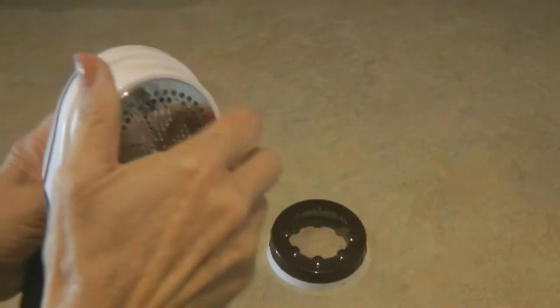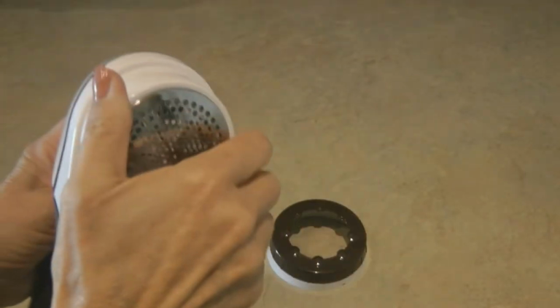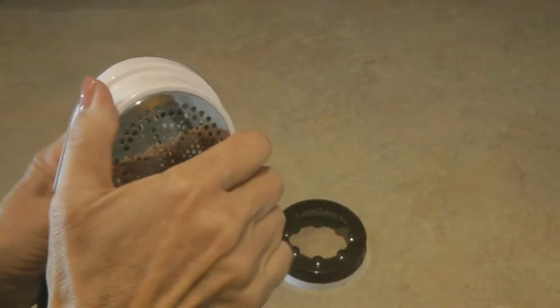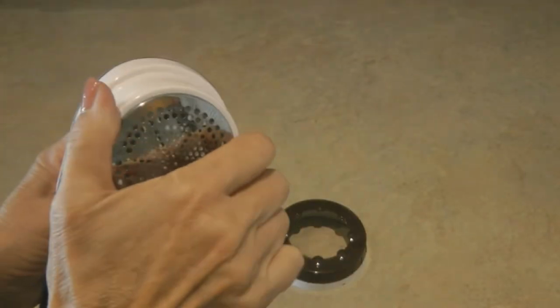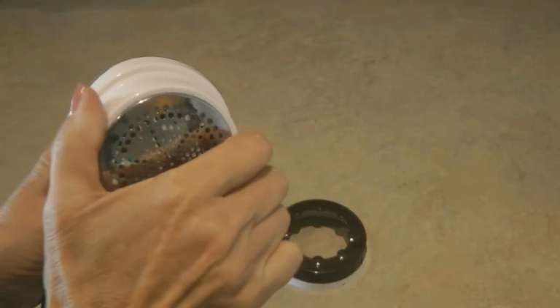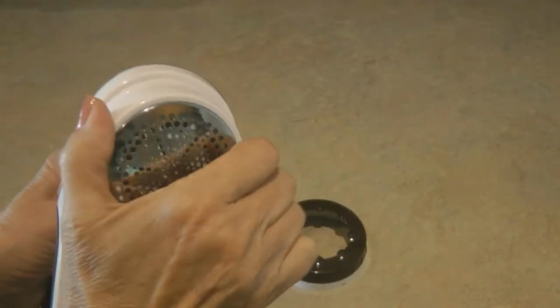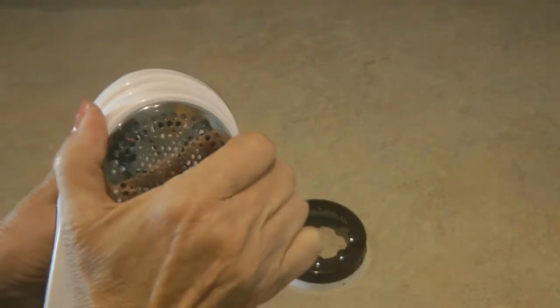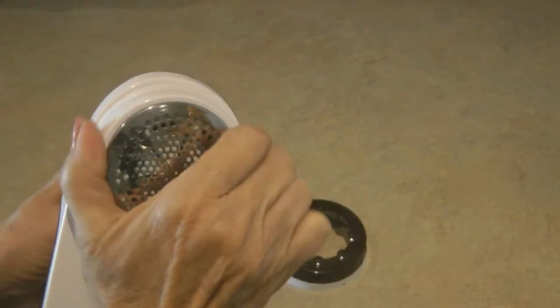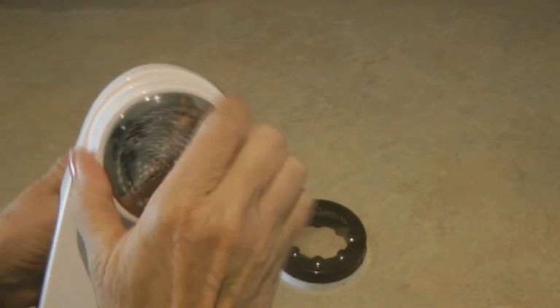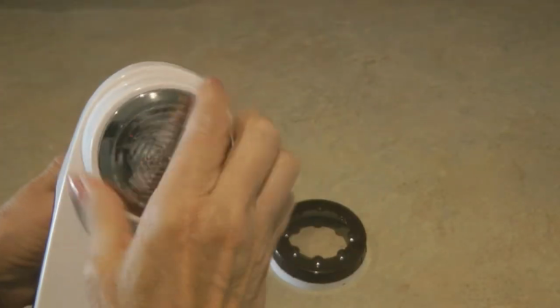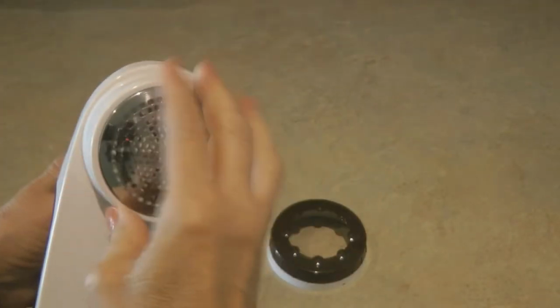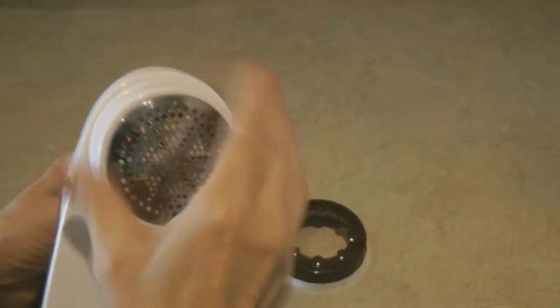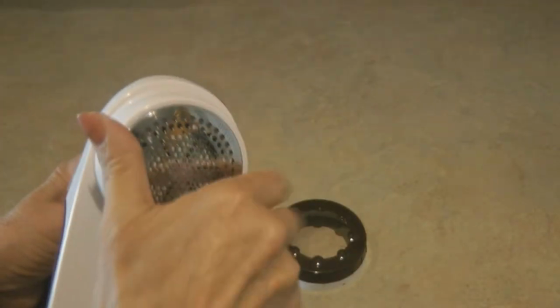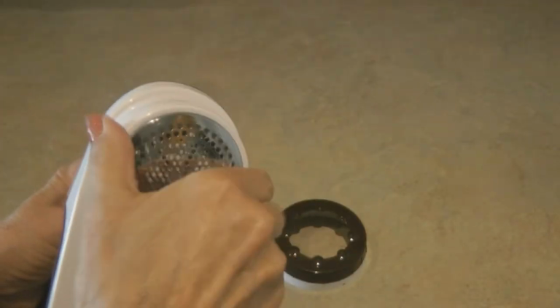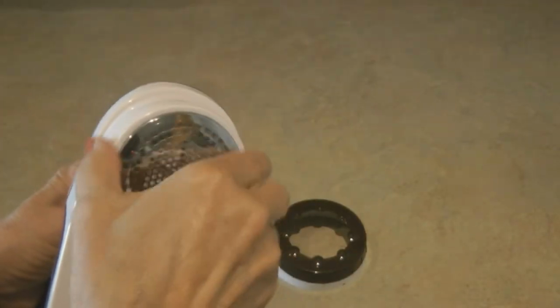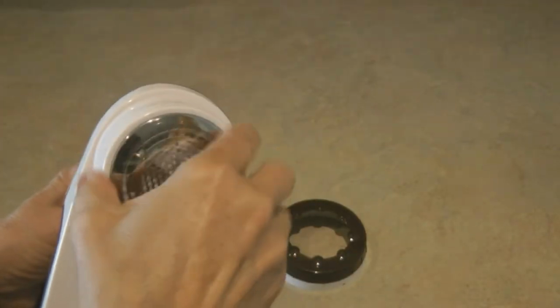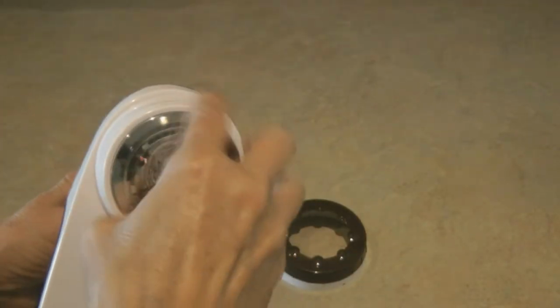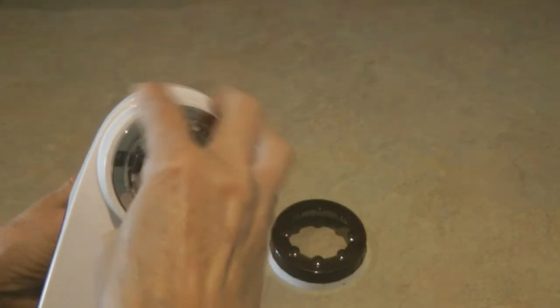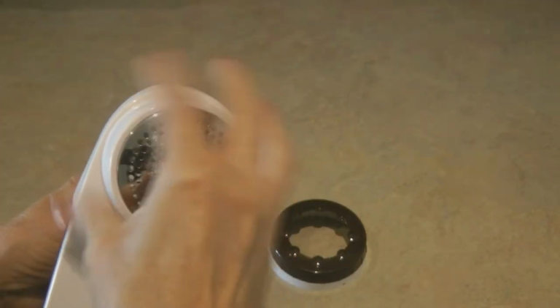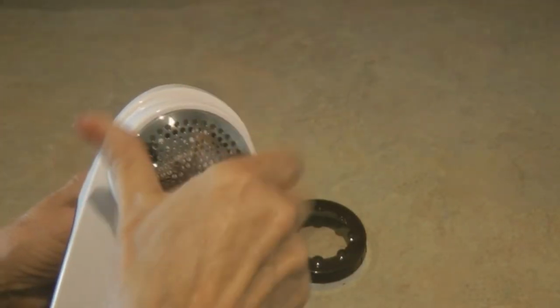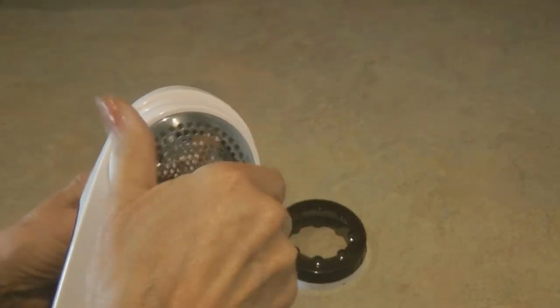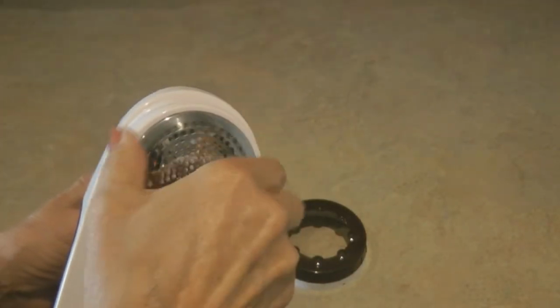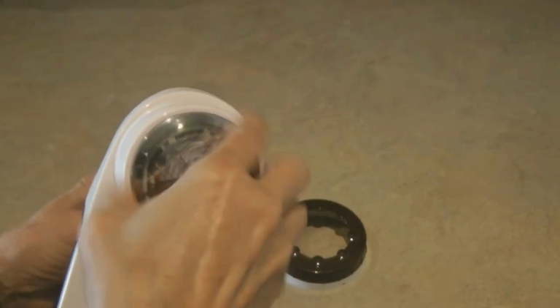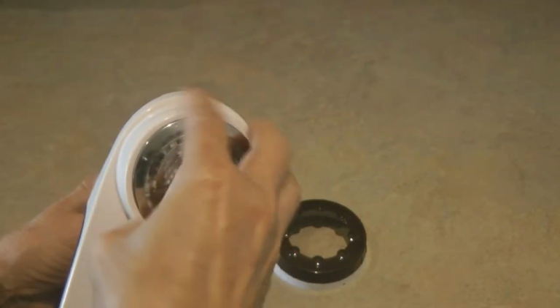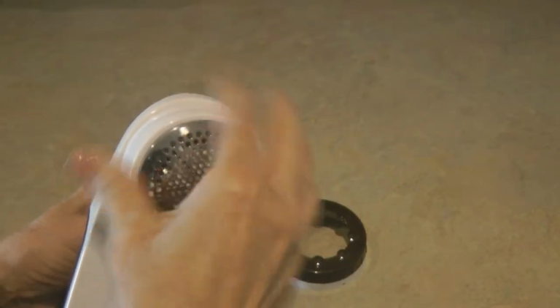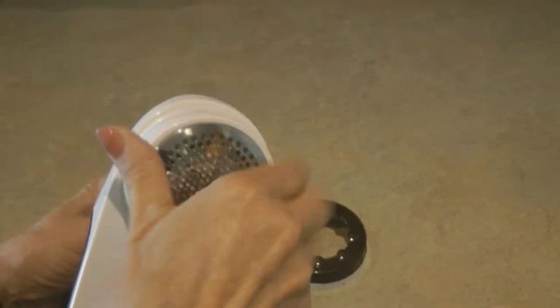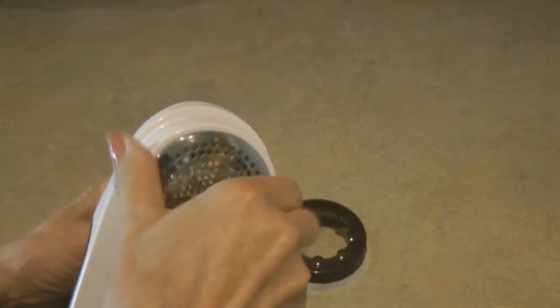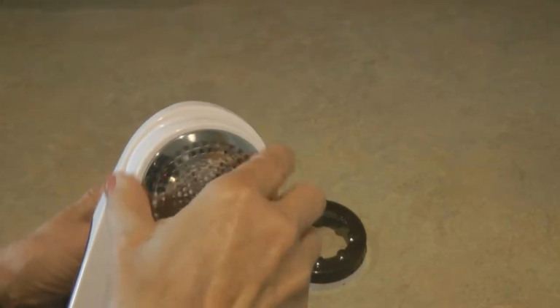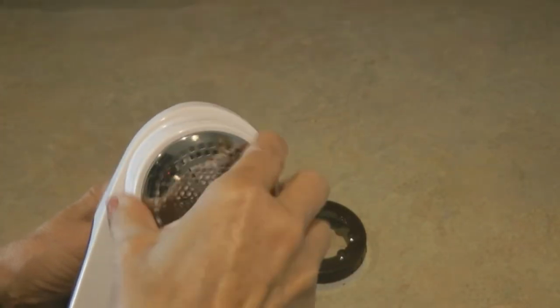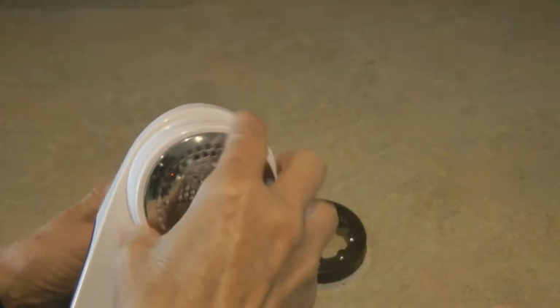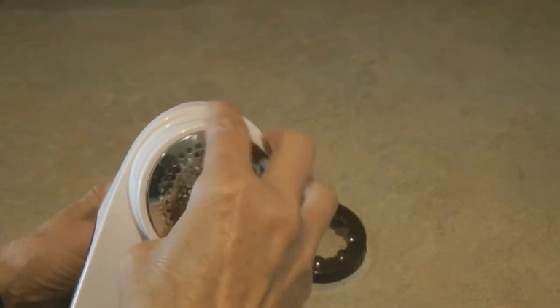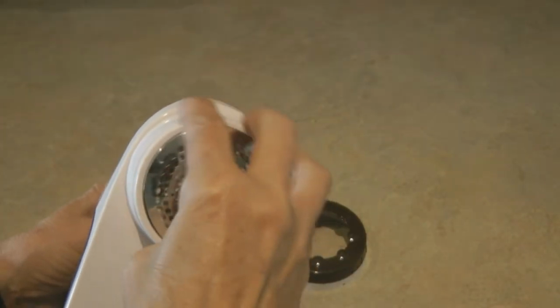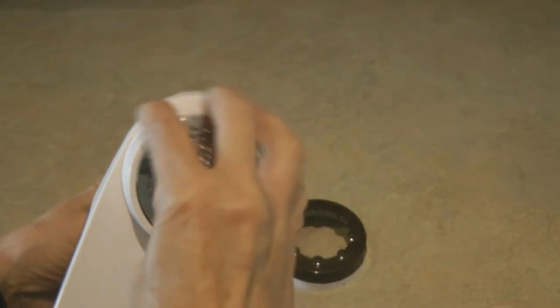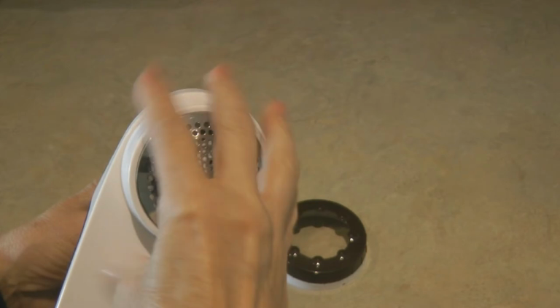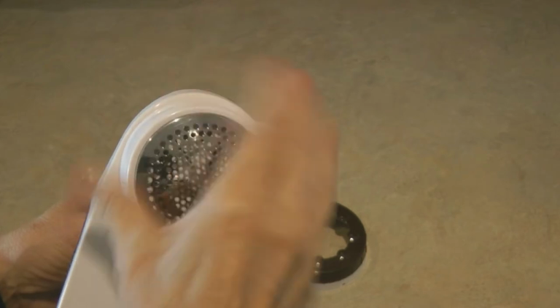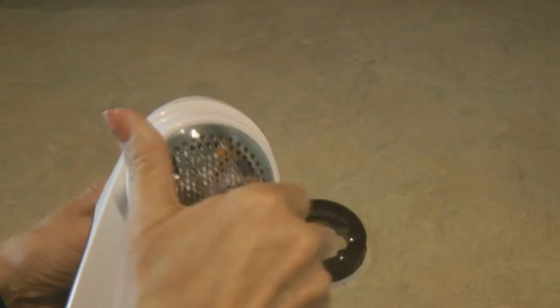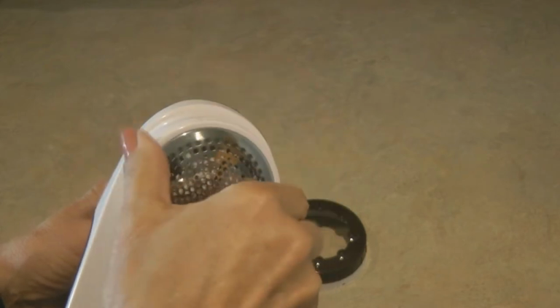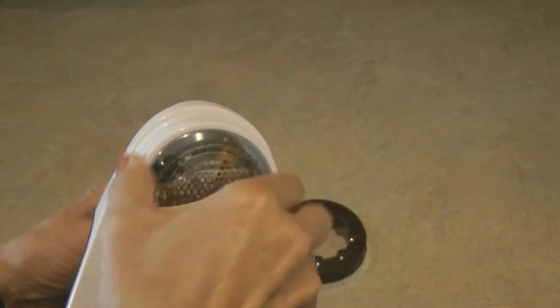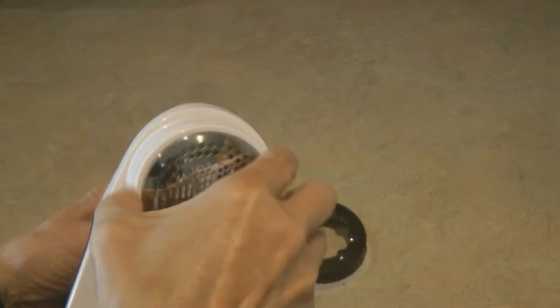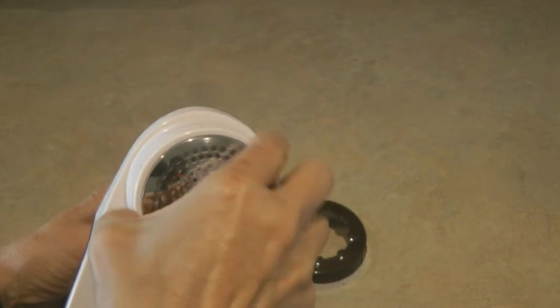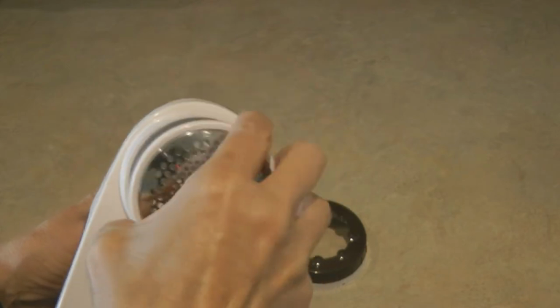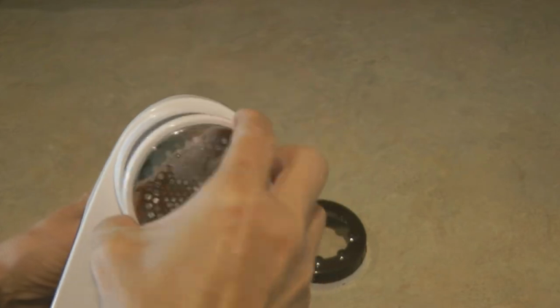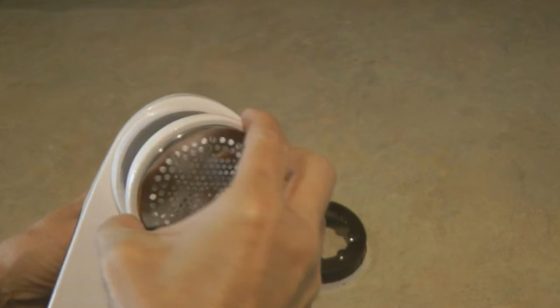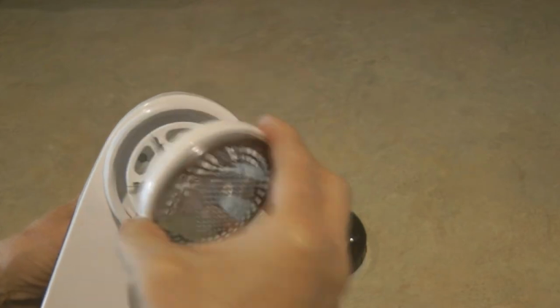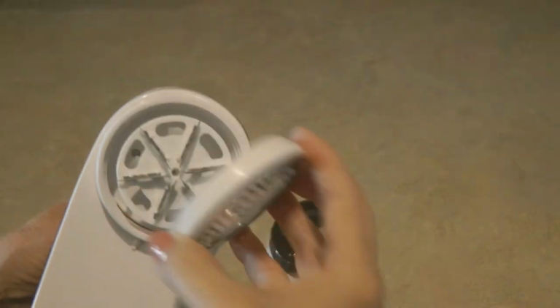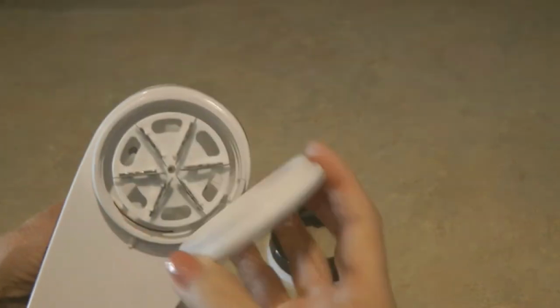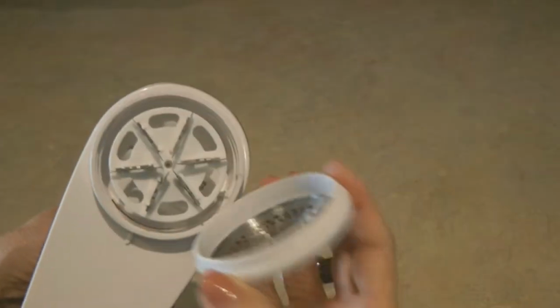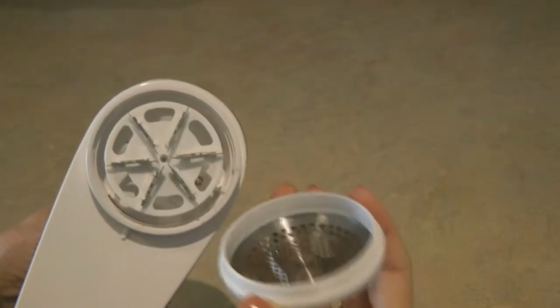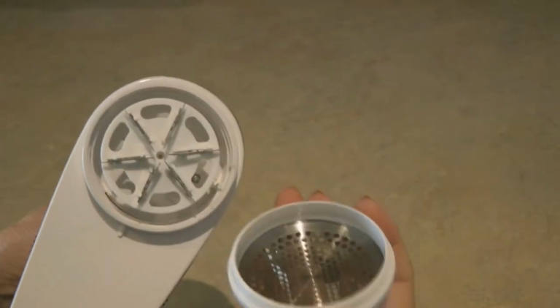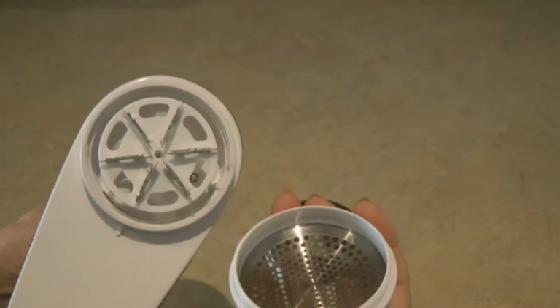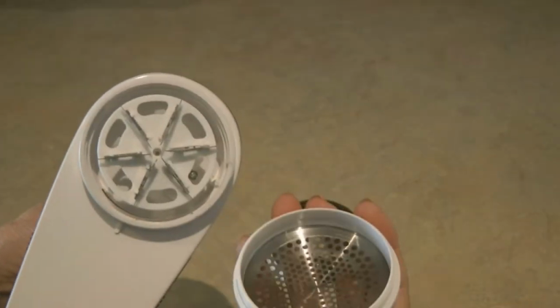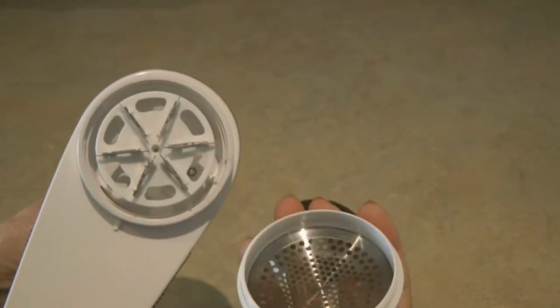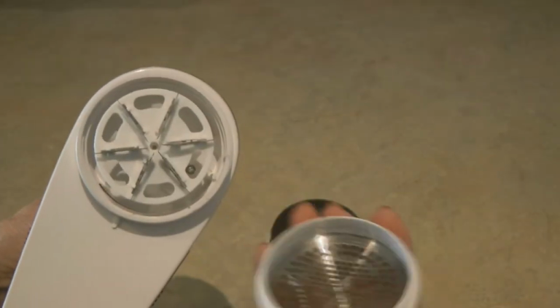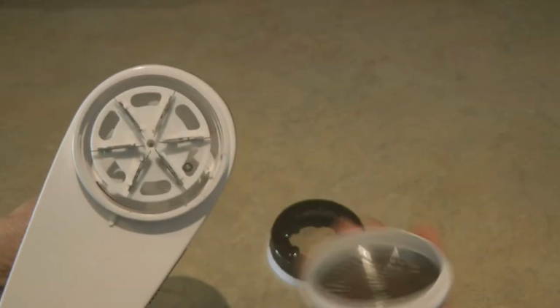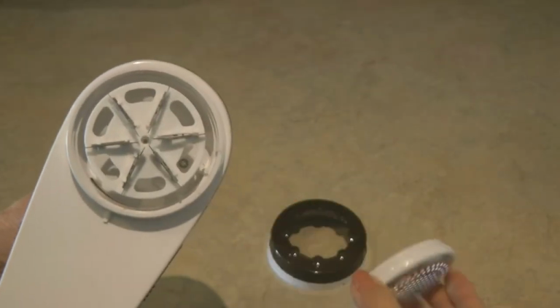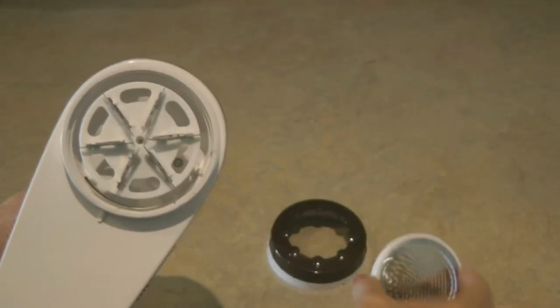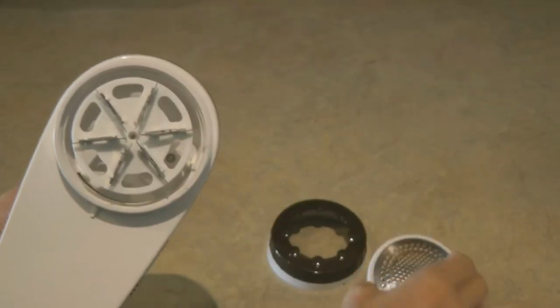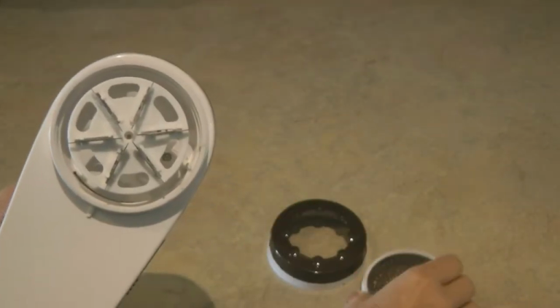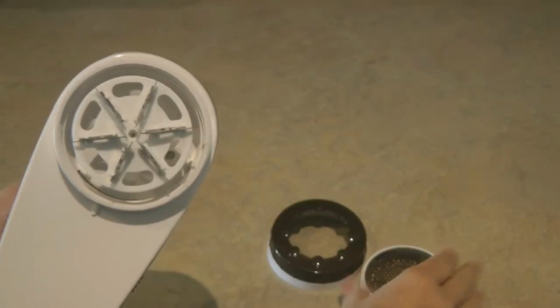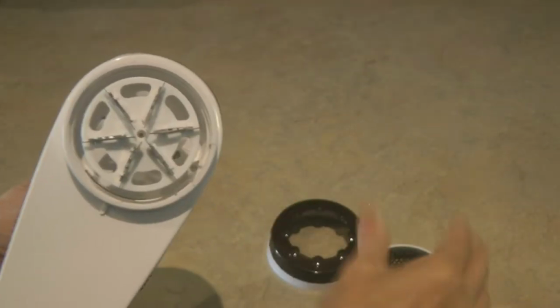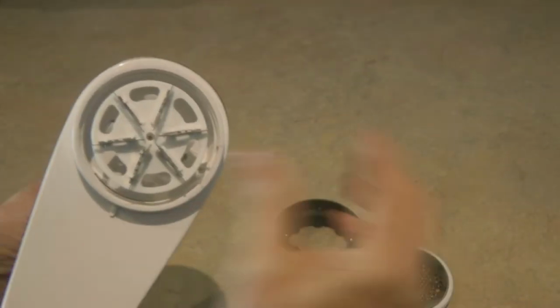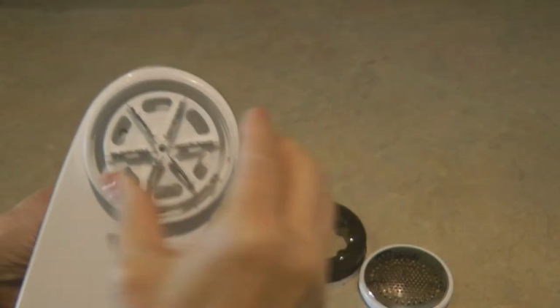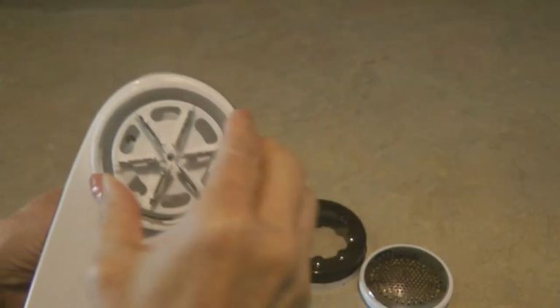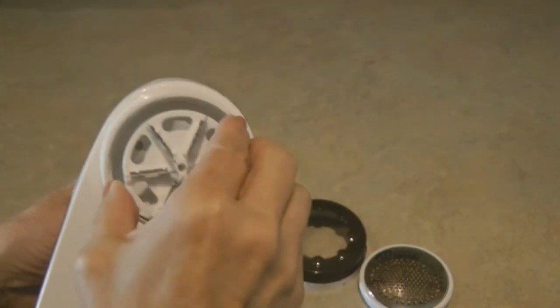It comes apart — you twist and remove the cap, then twist off and remove the cover that goes over the shaver. You can see that it has multiple blades, and there's a little fan in there.